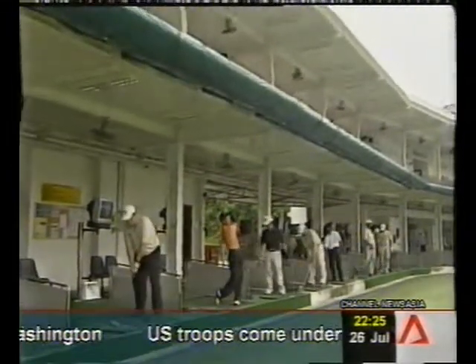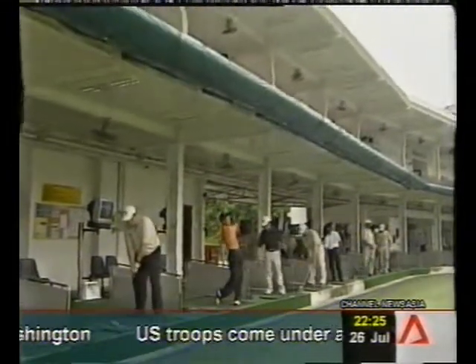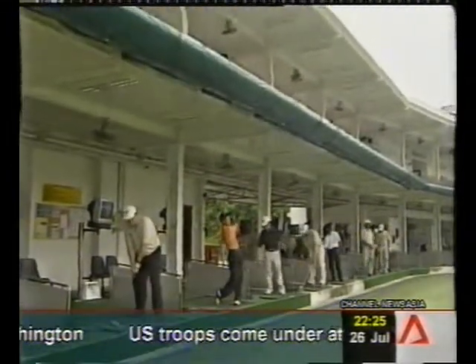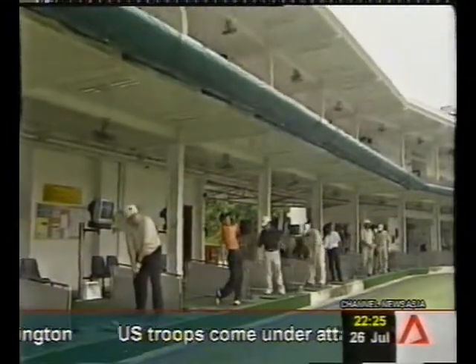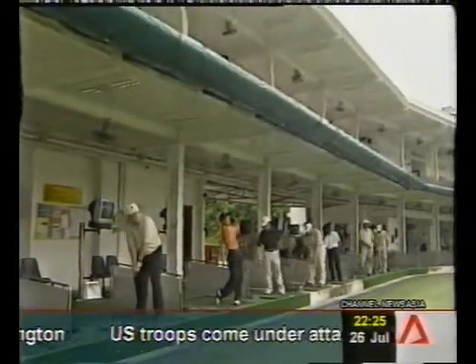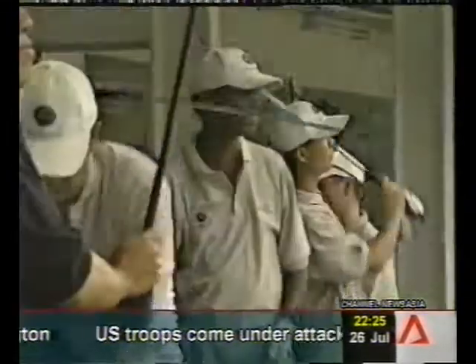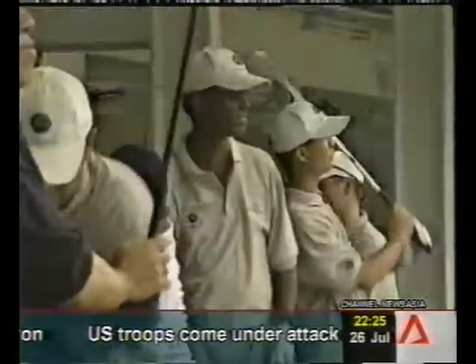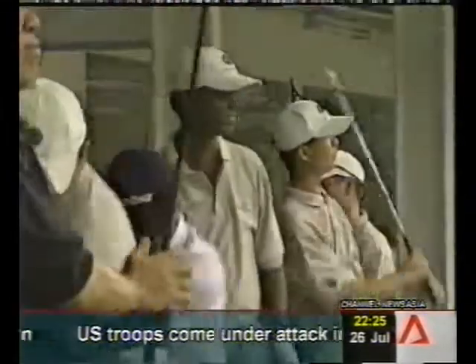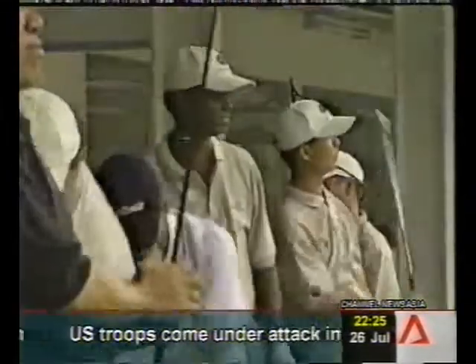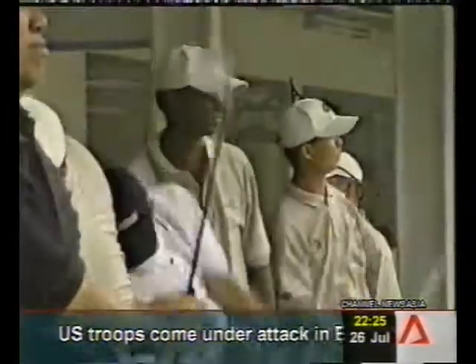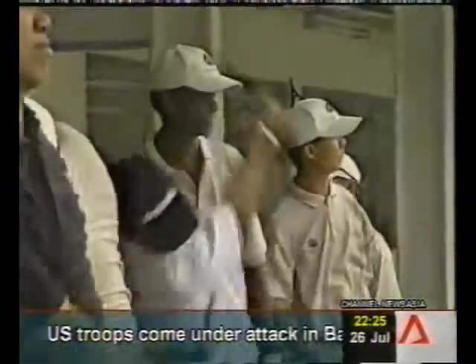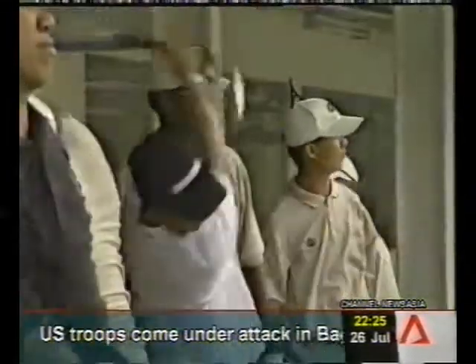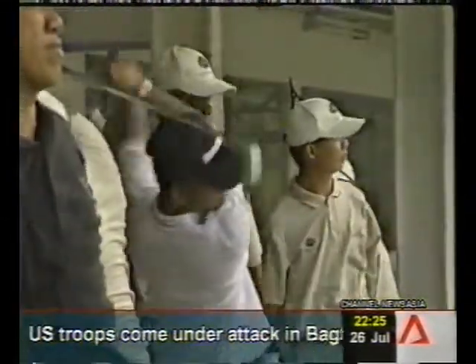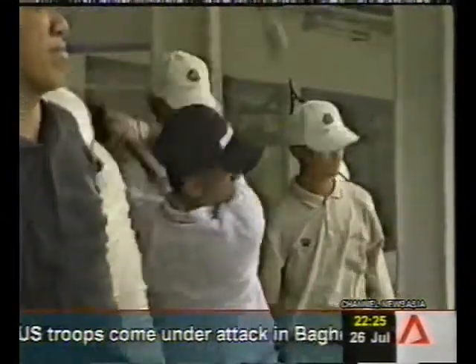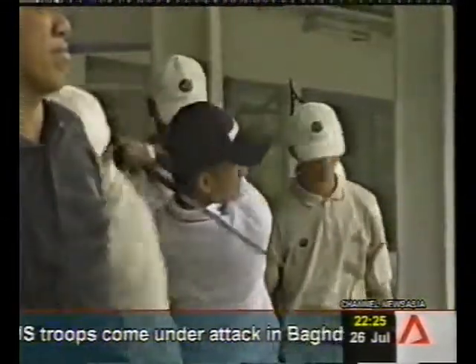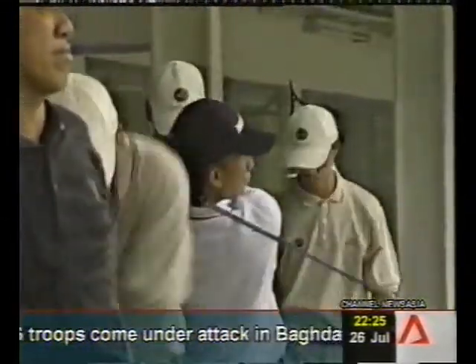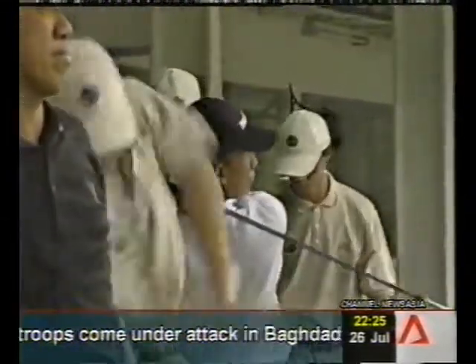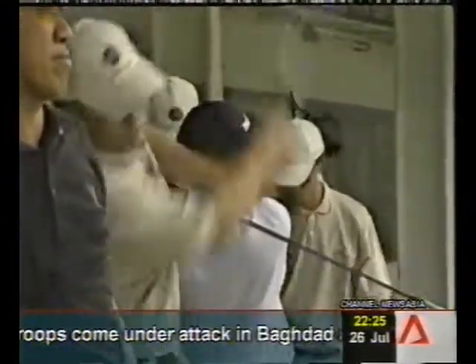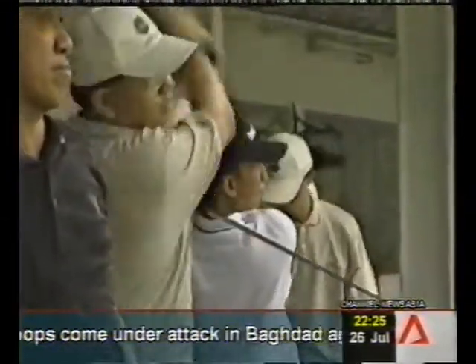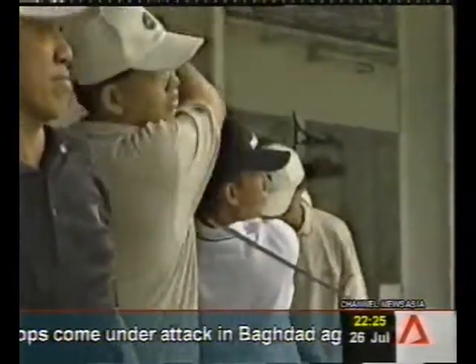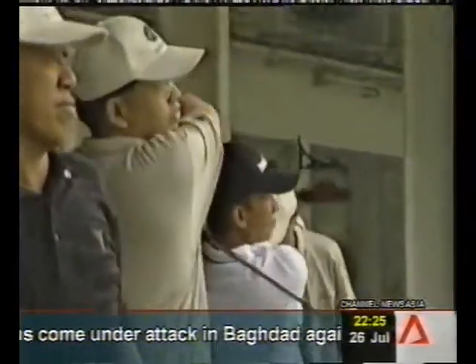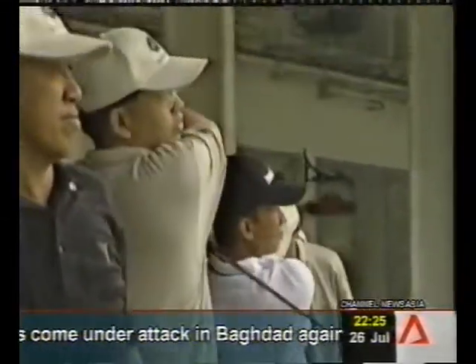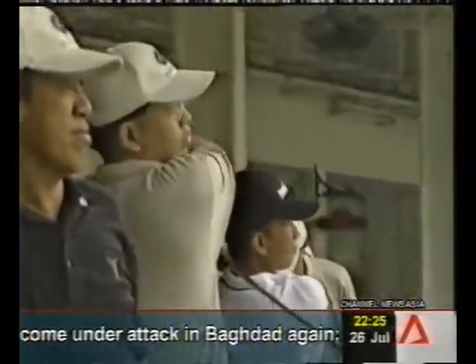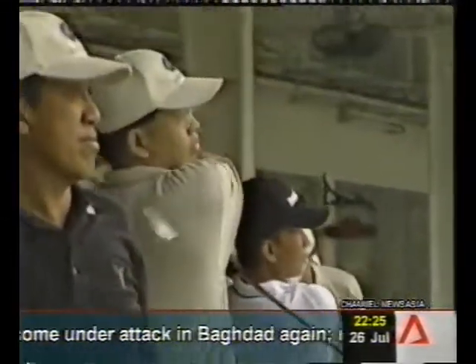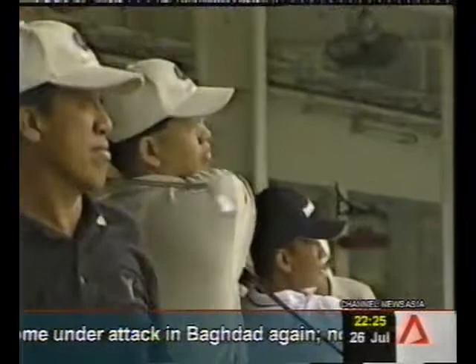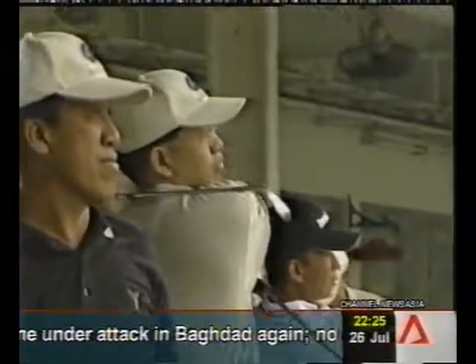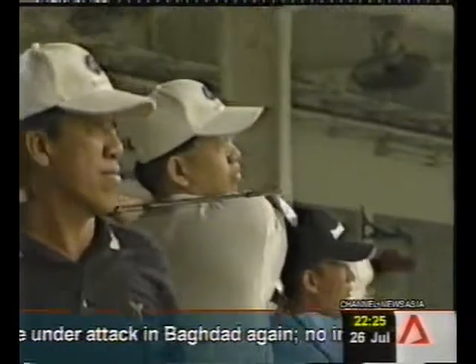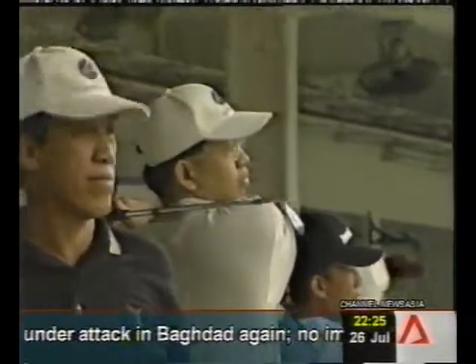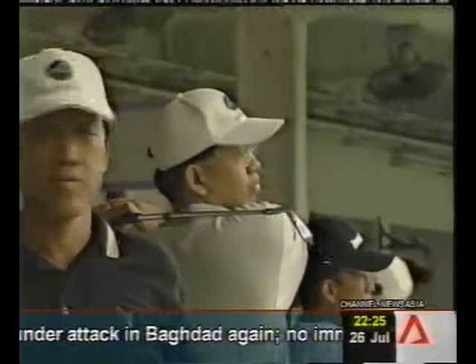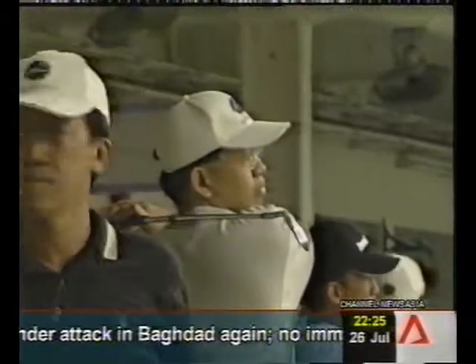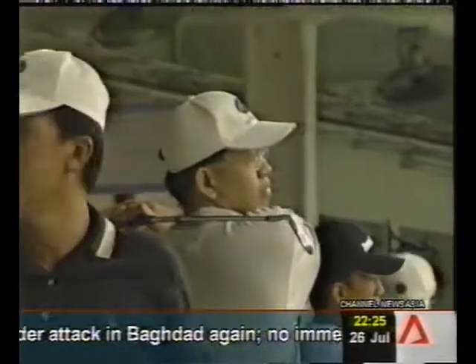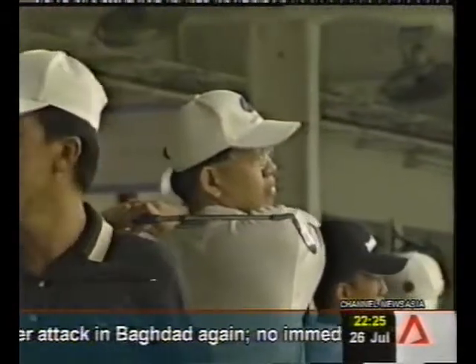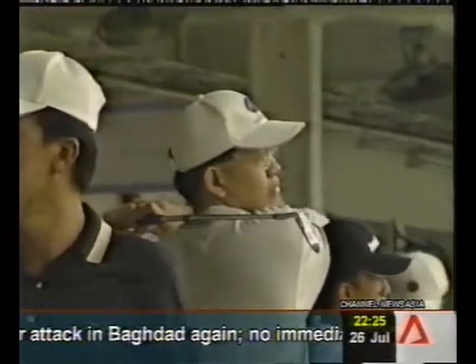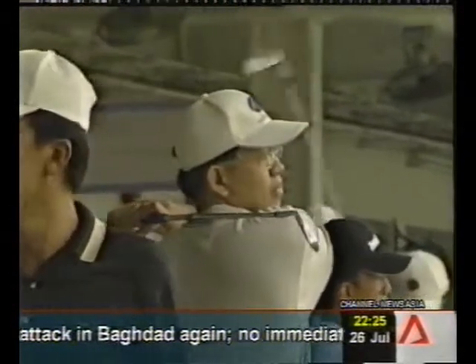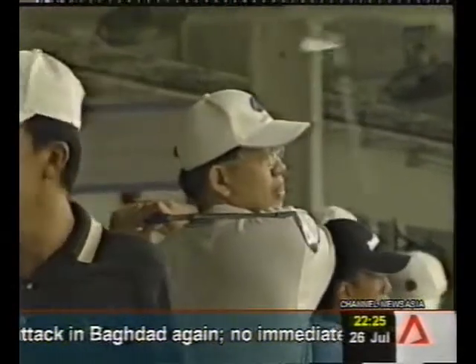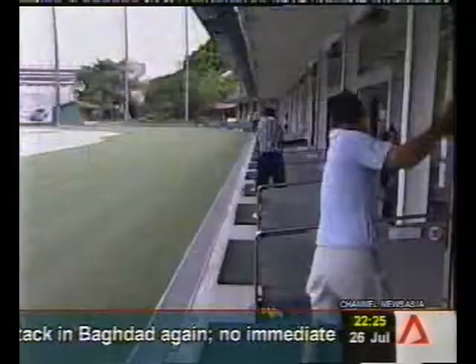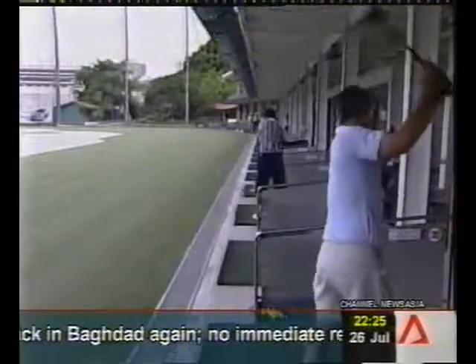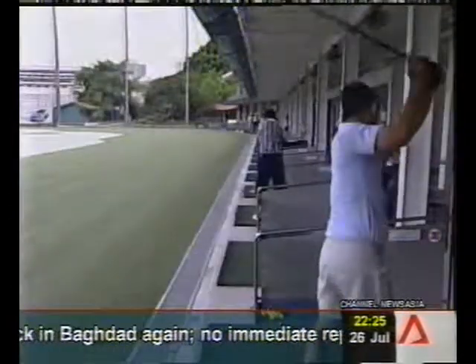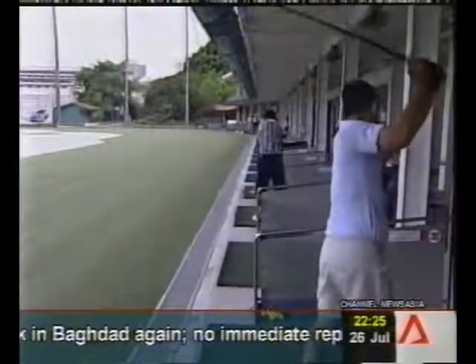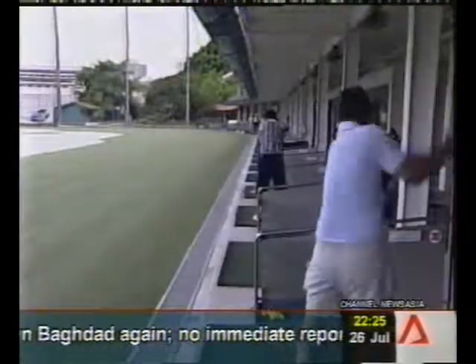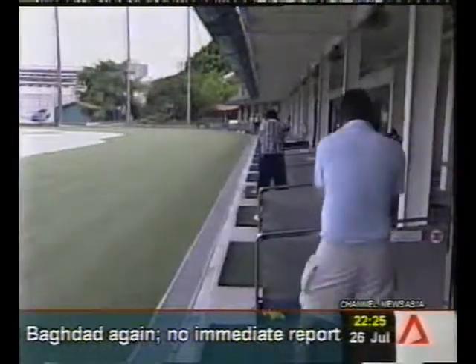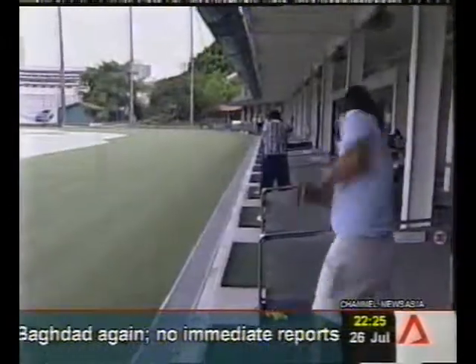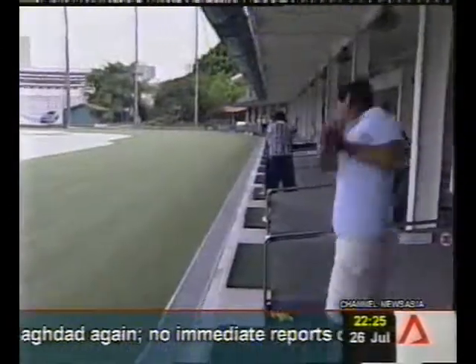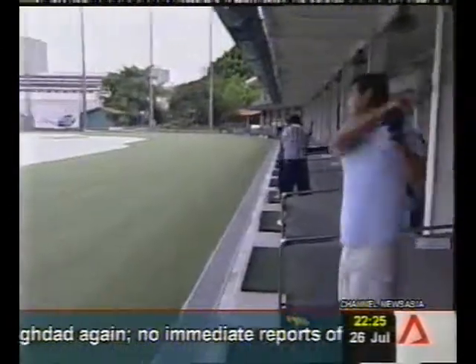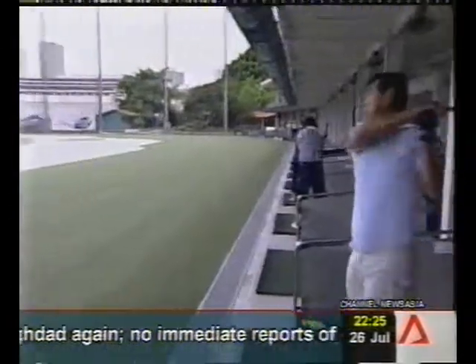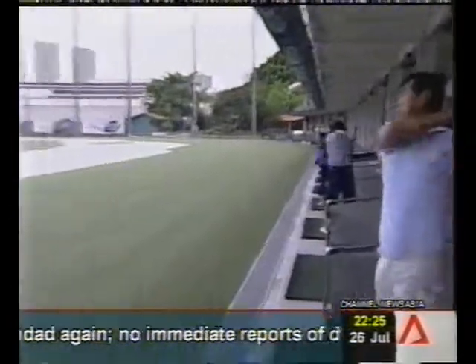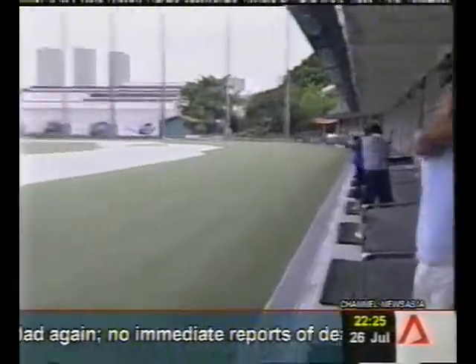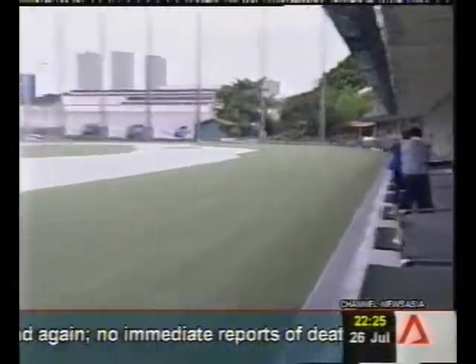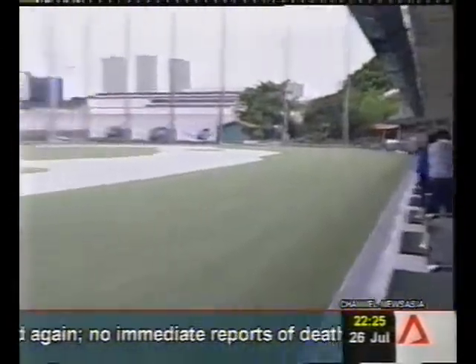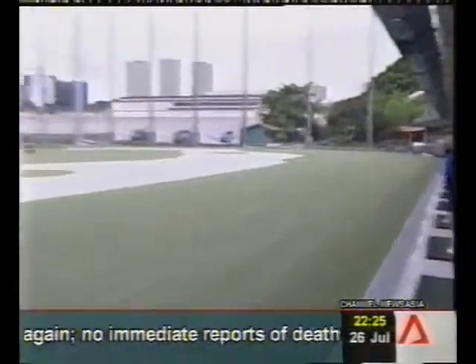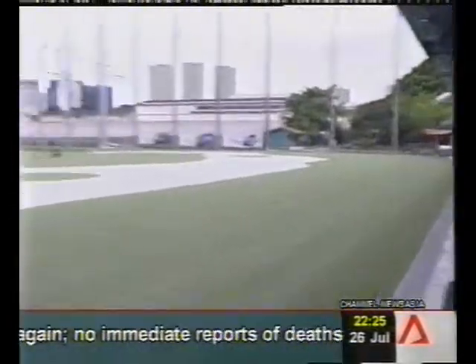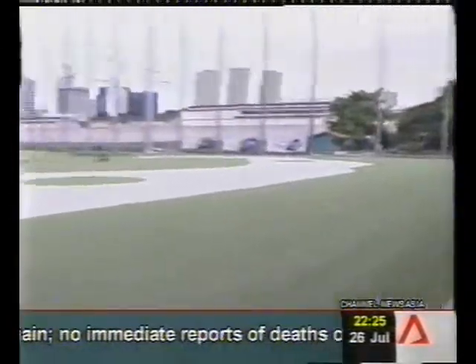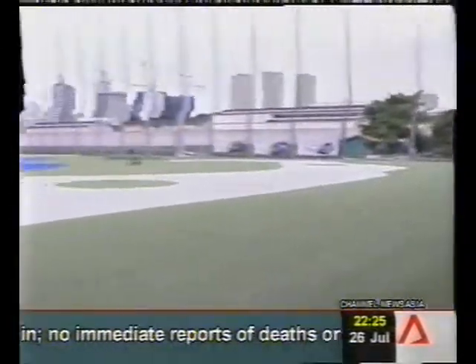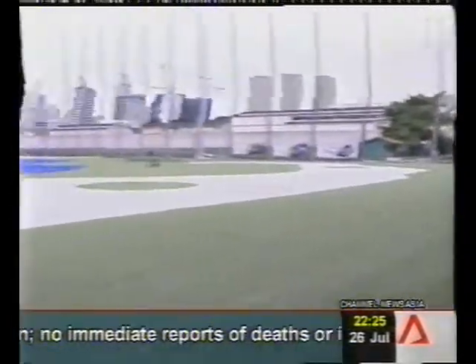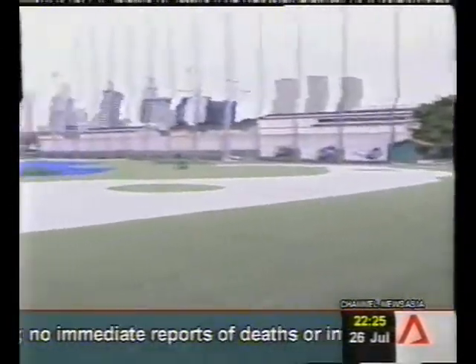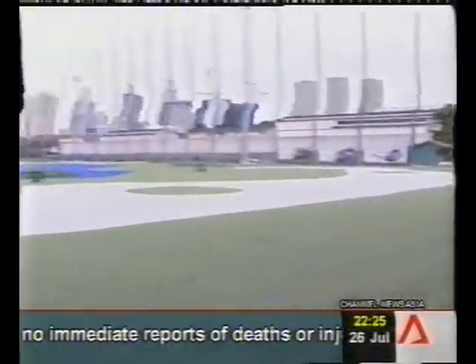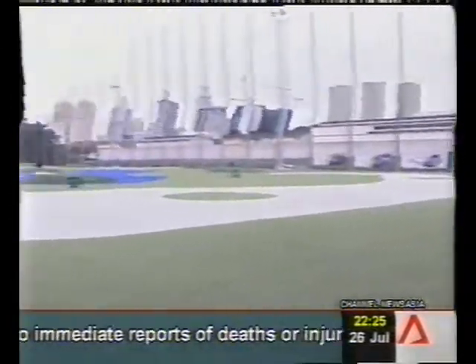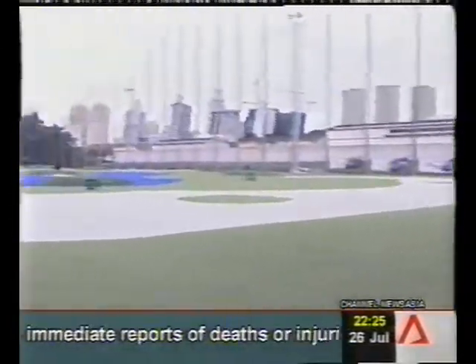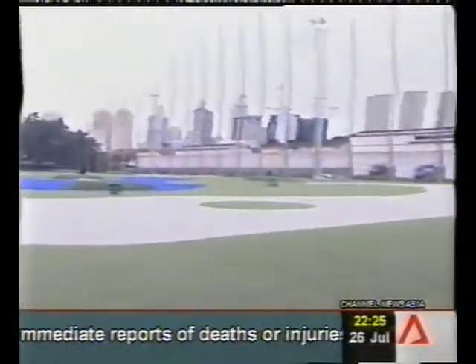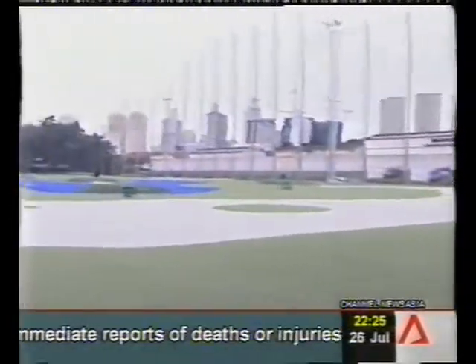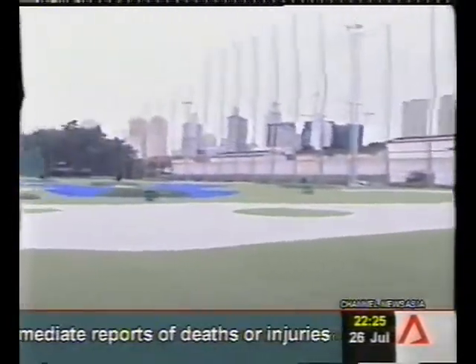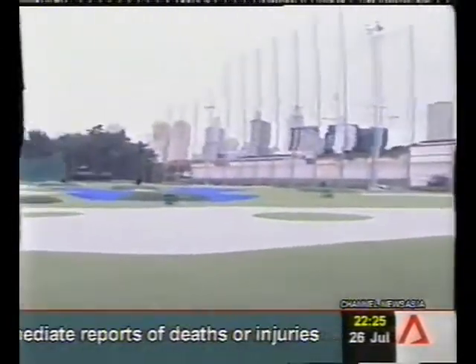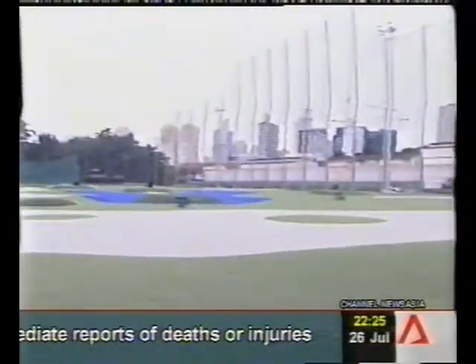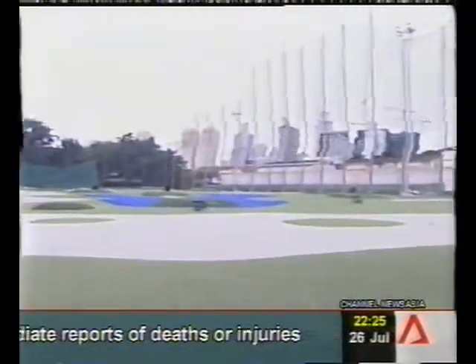Plans are underway to introduce the device to the rest of Asia, Europe, and the United States.